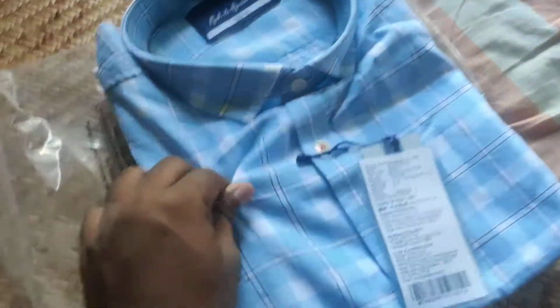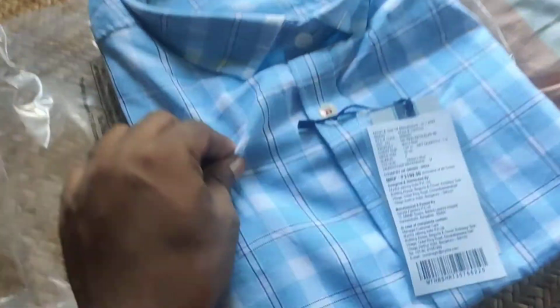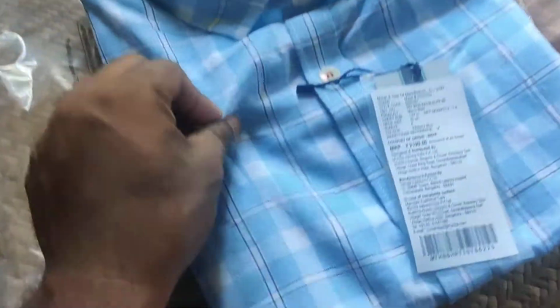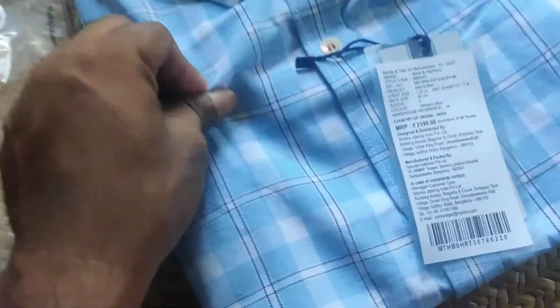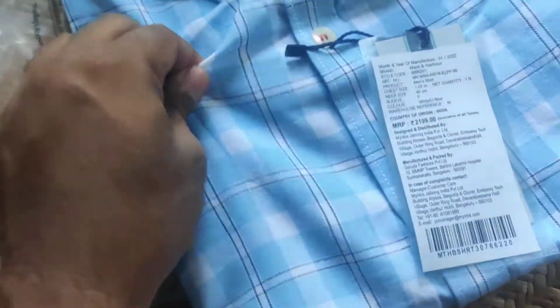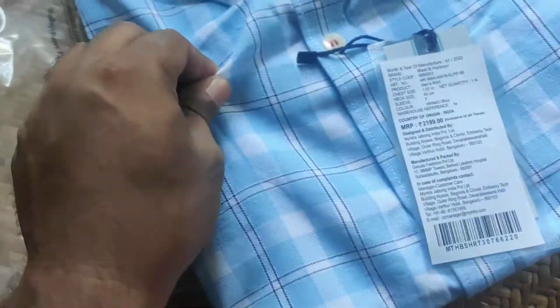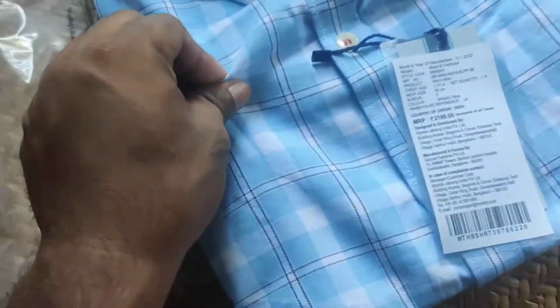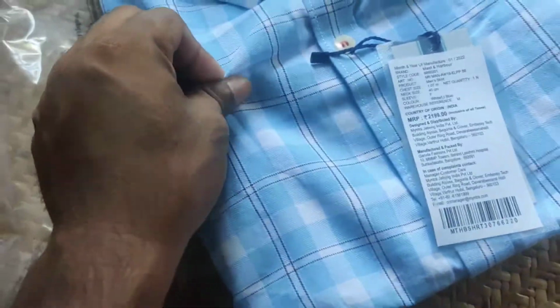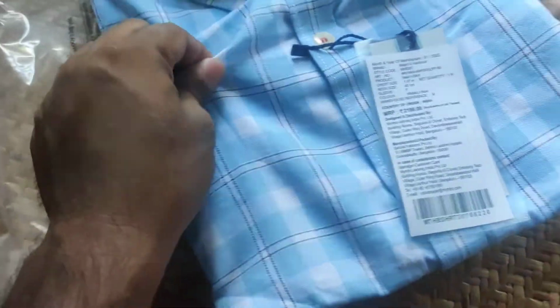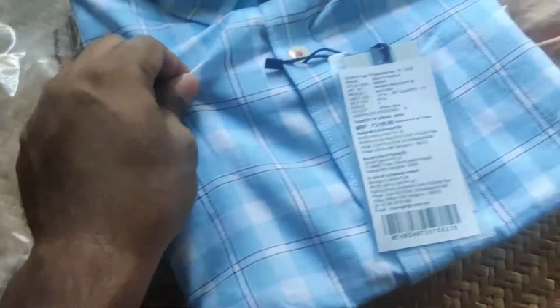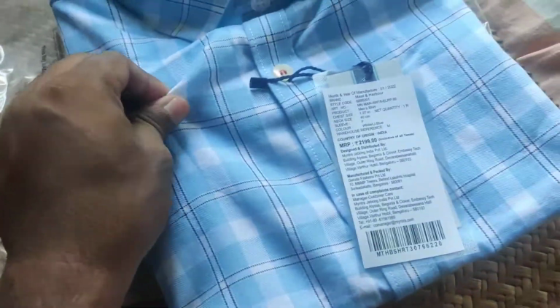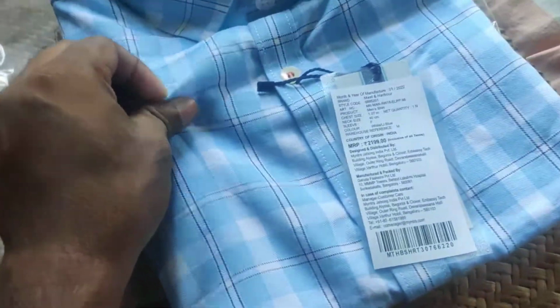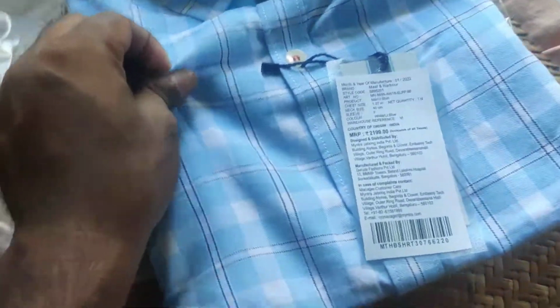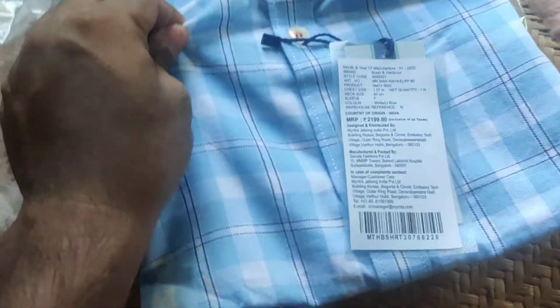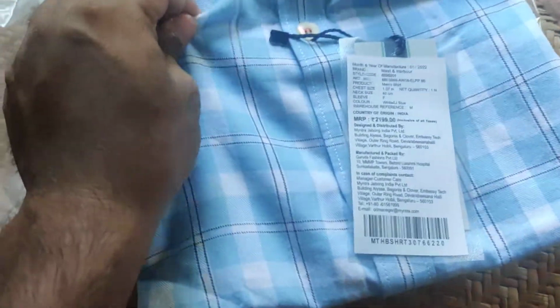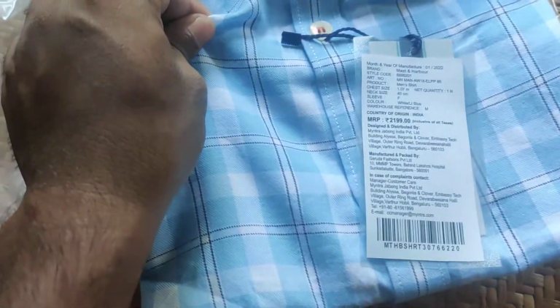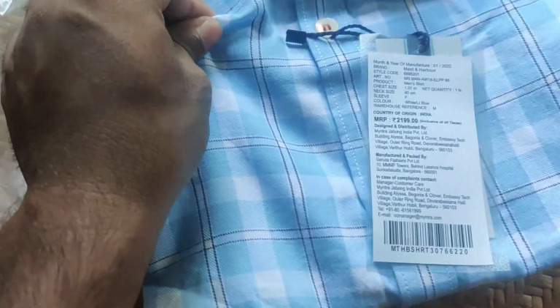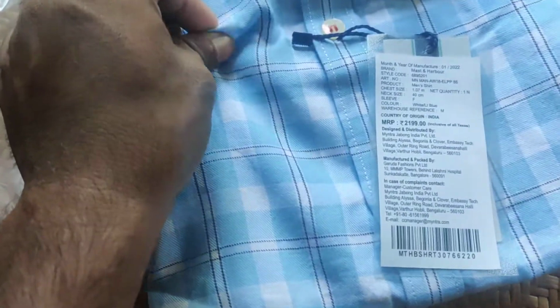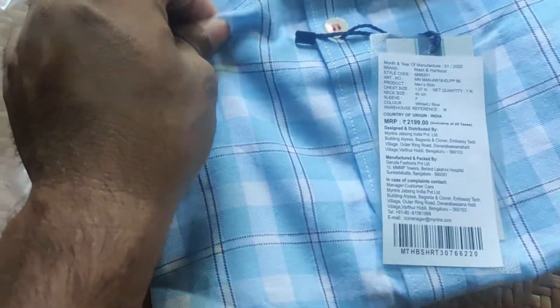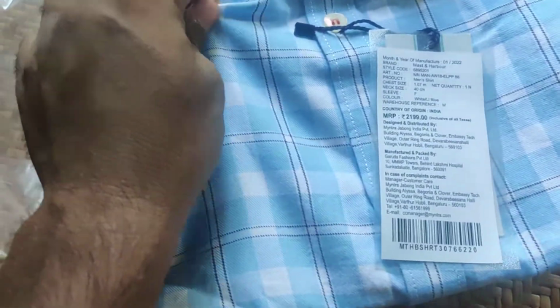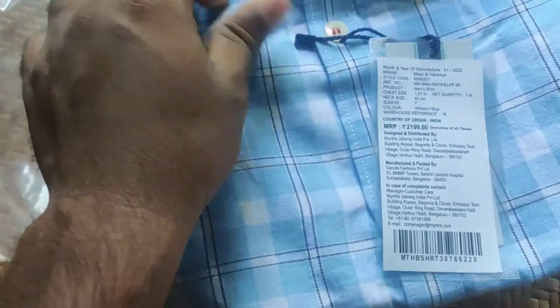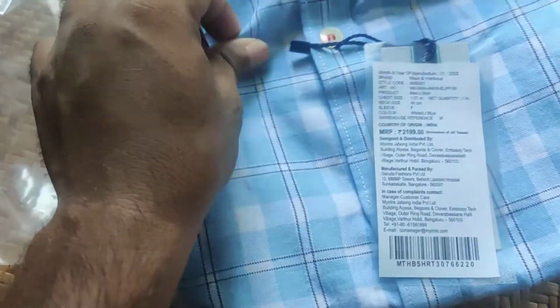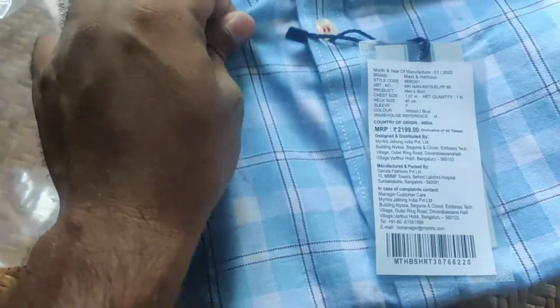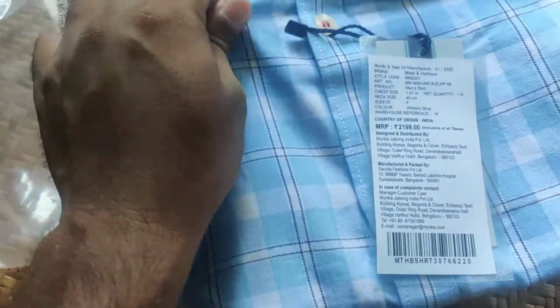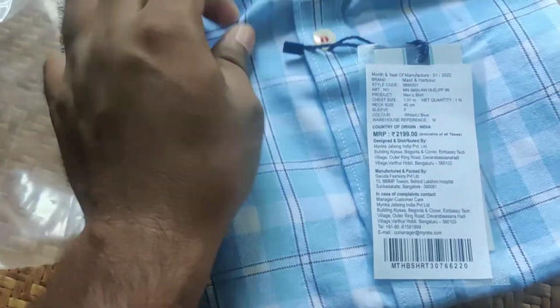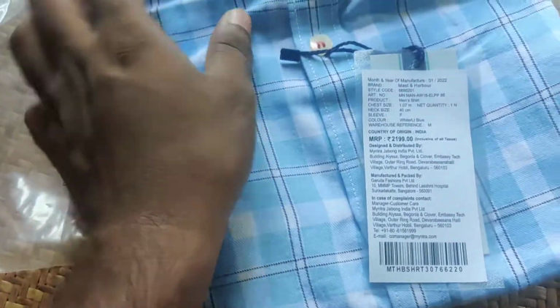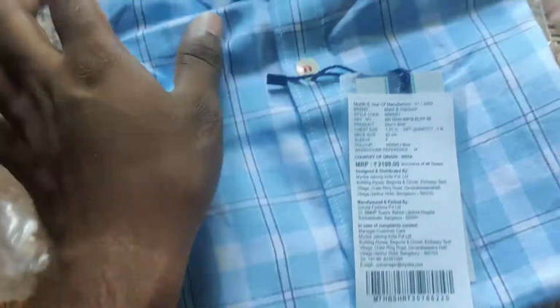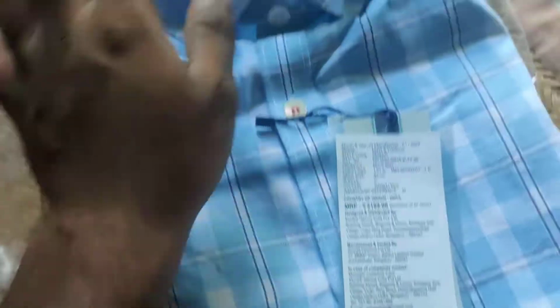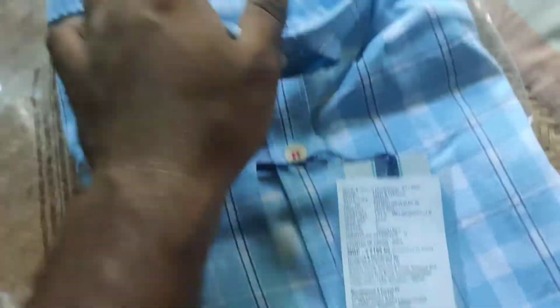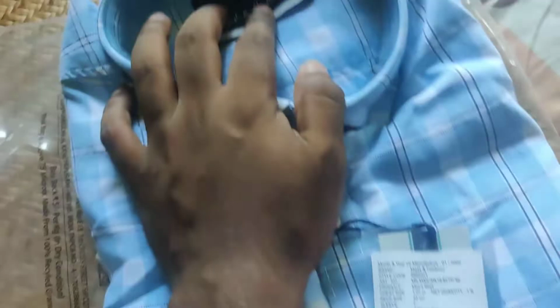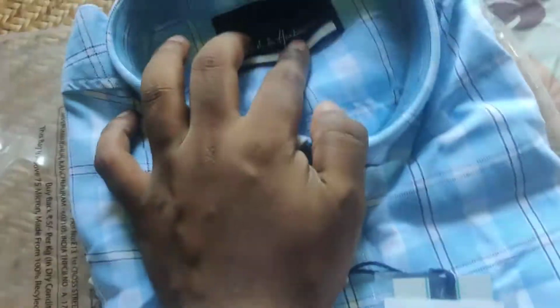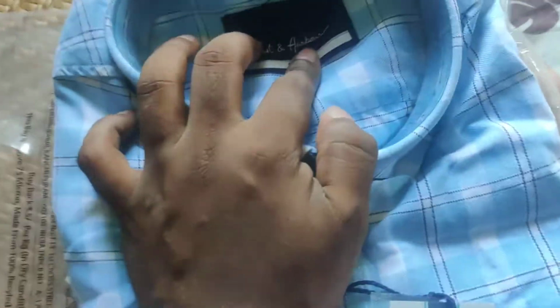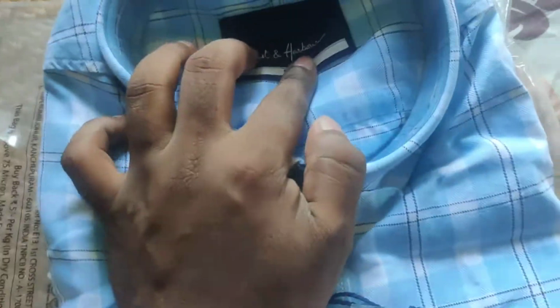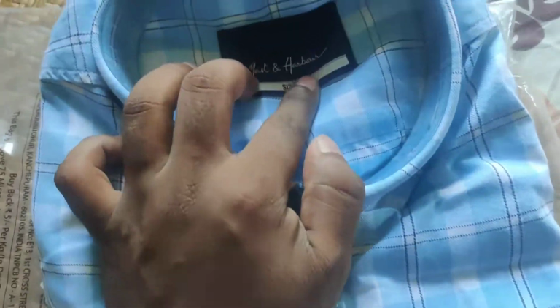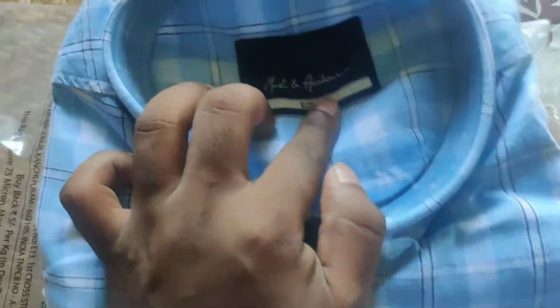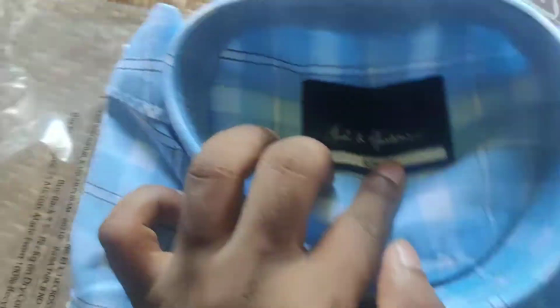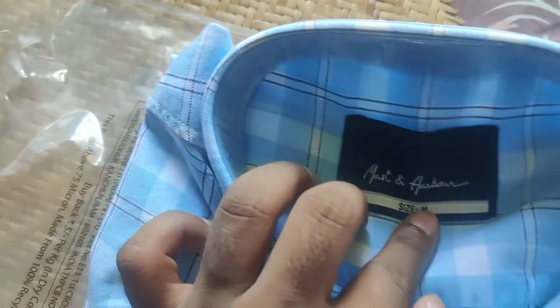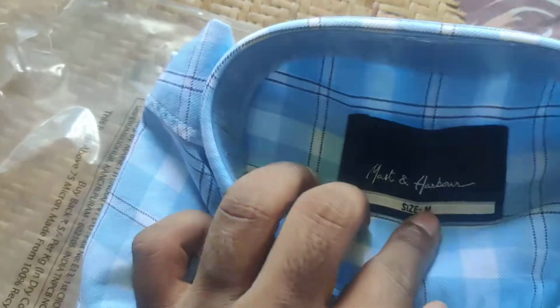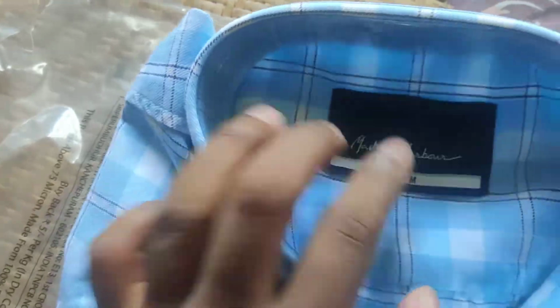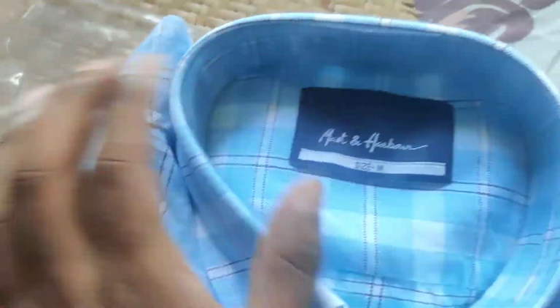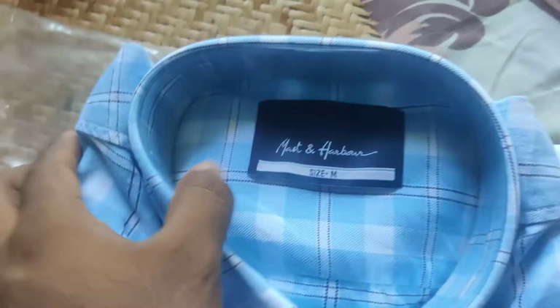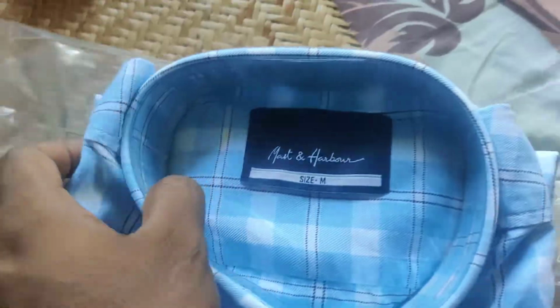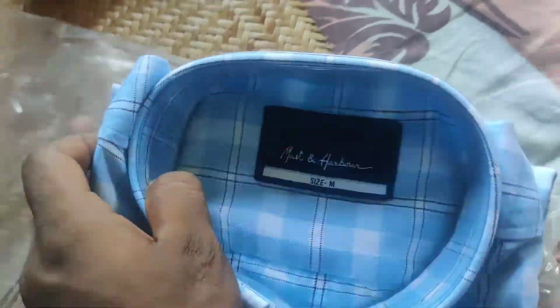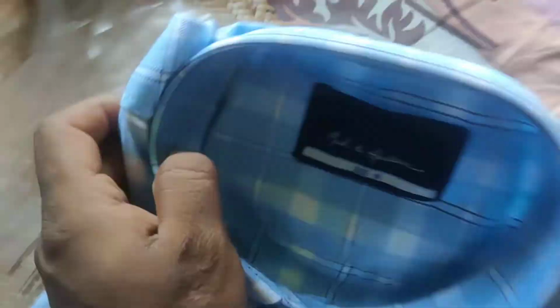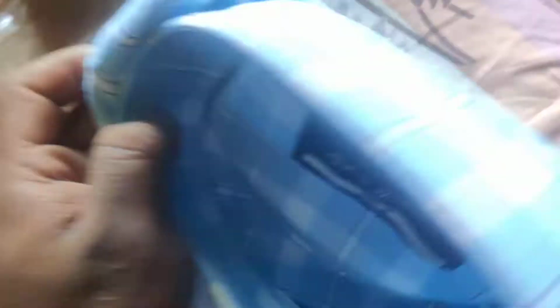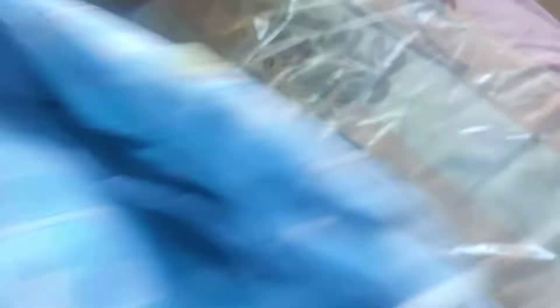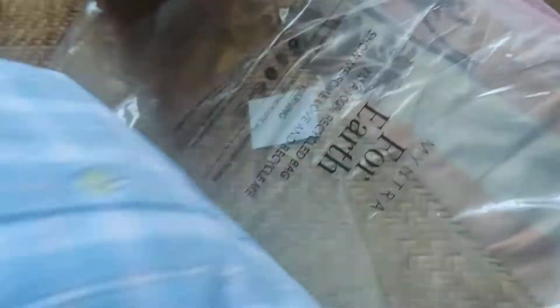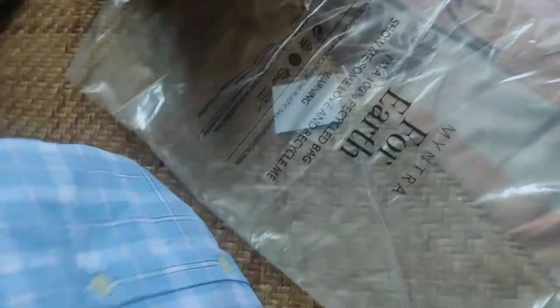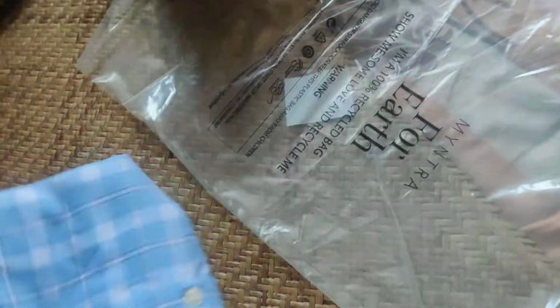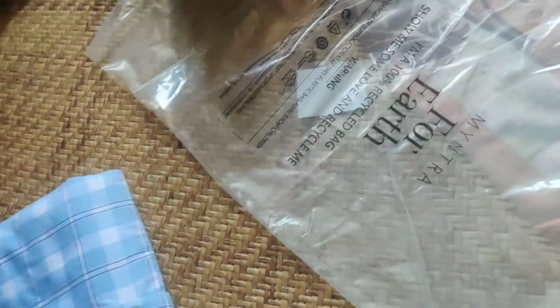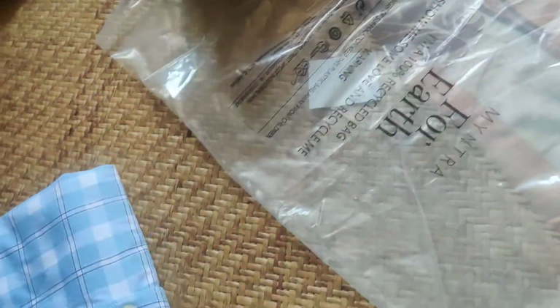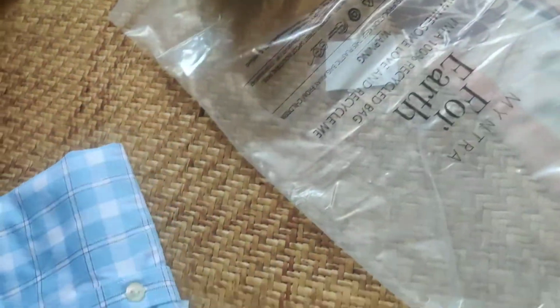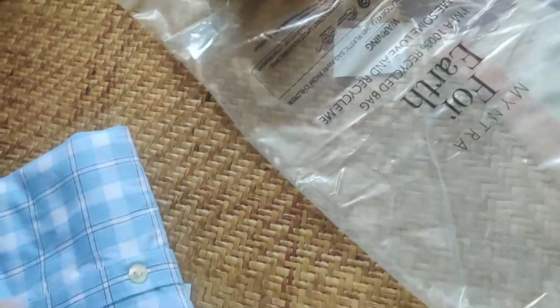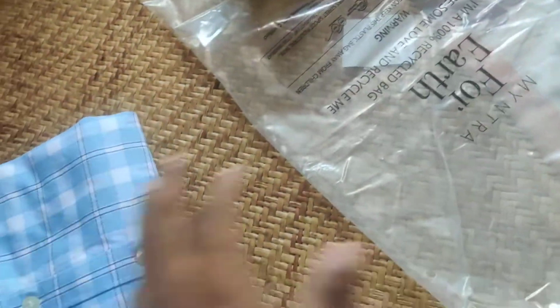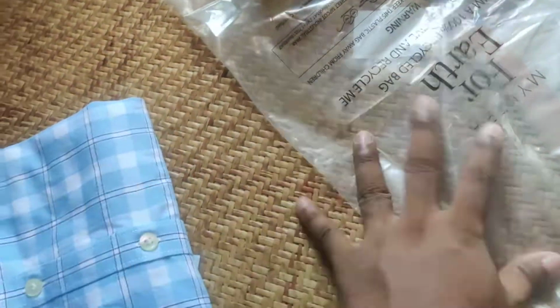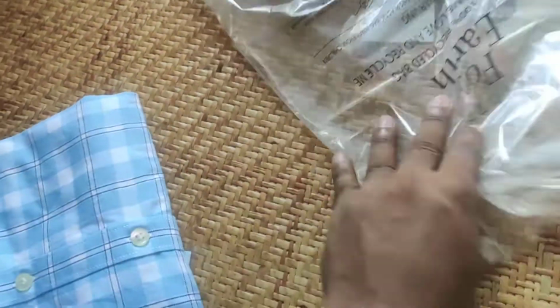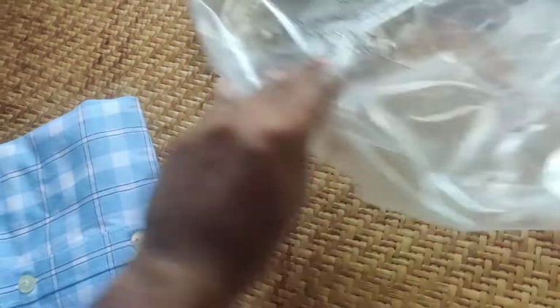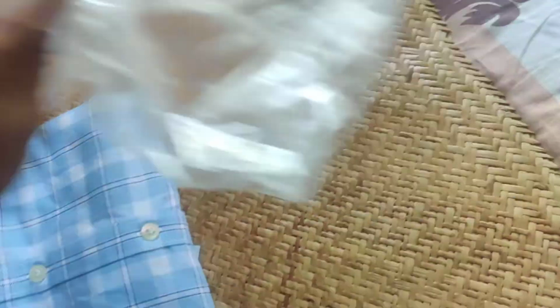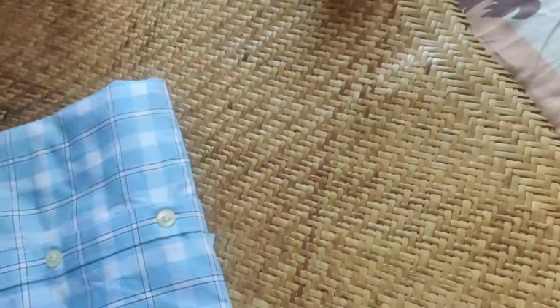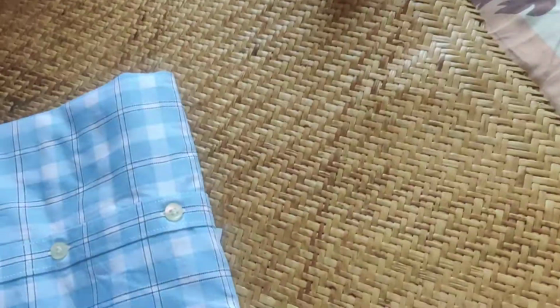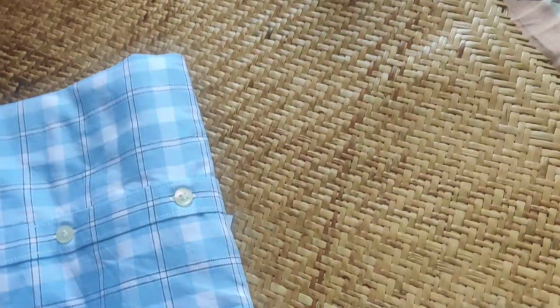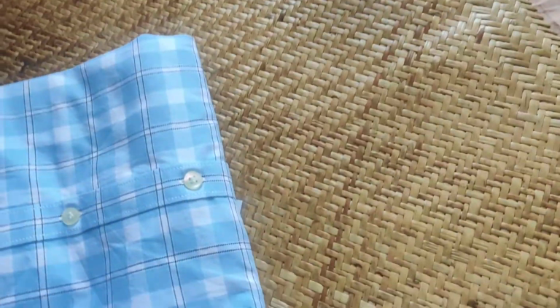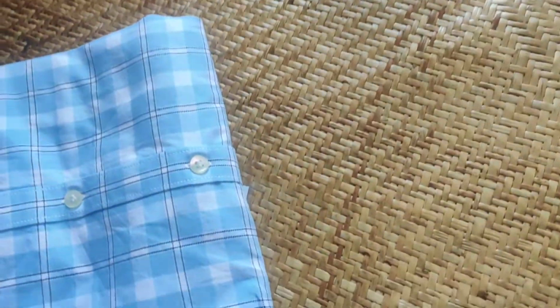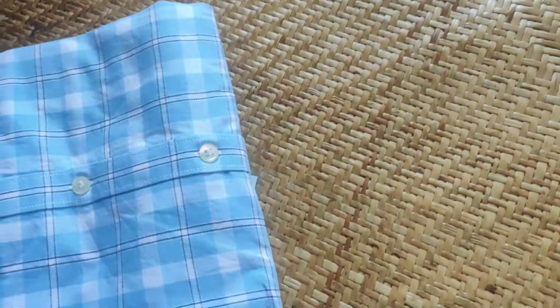It is about 60 per cent off. This is a brand name. Let's see how it is.